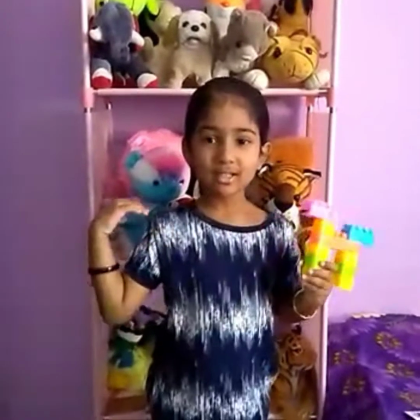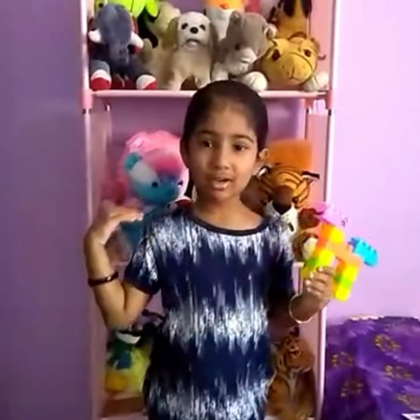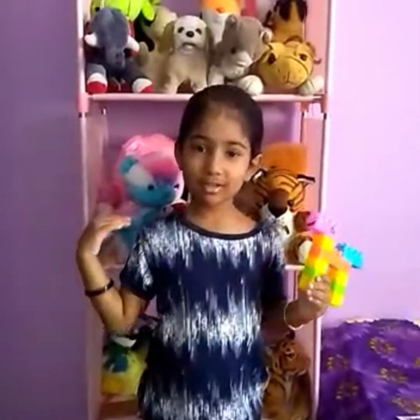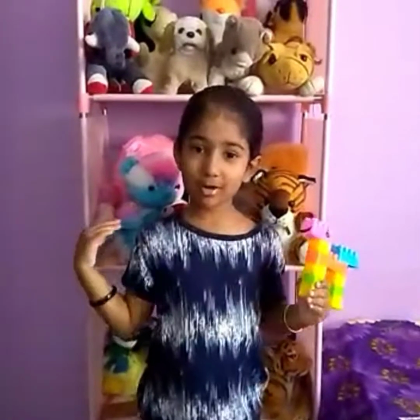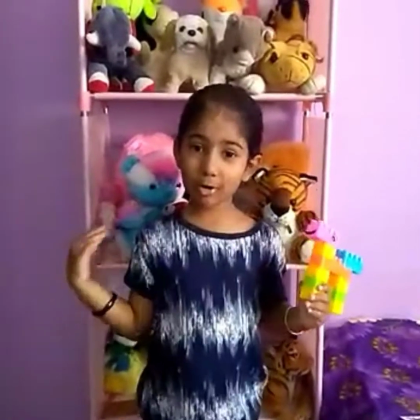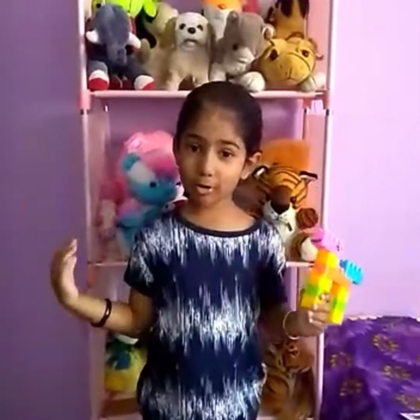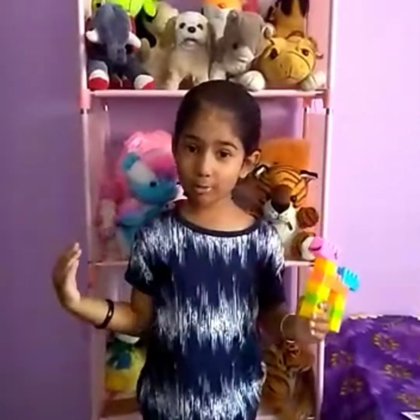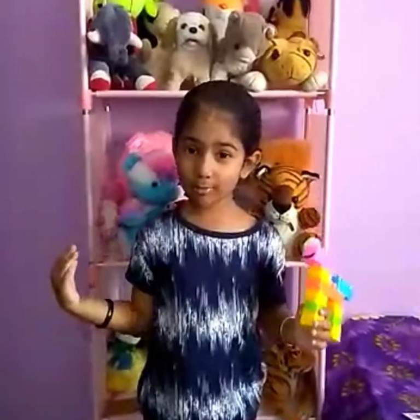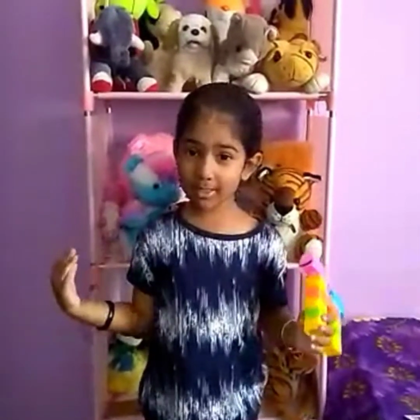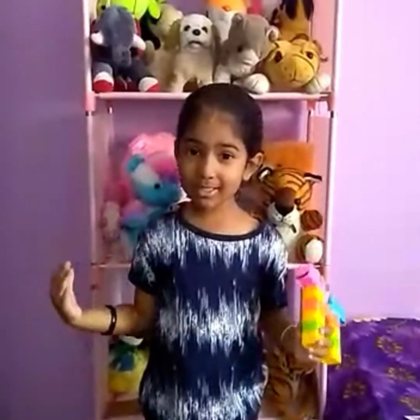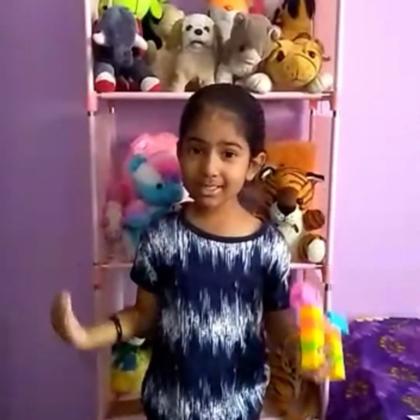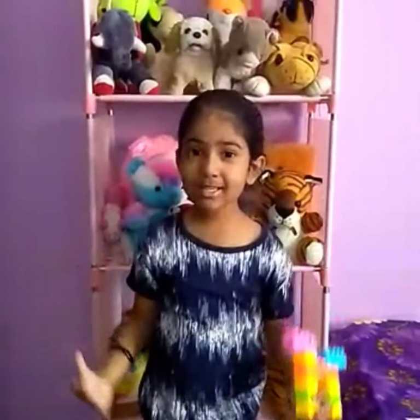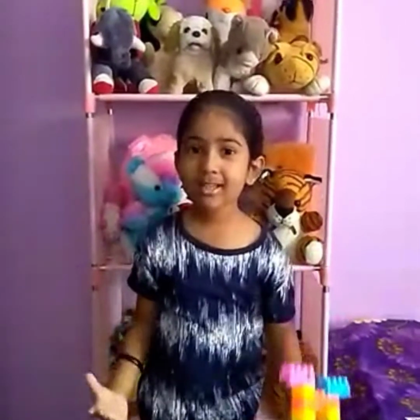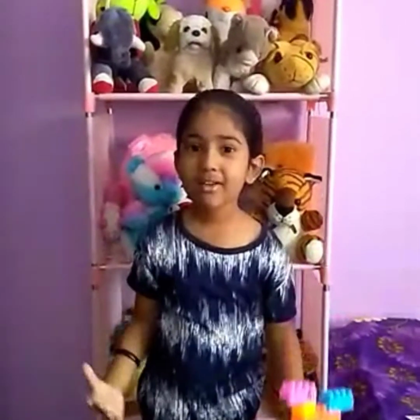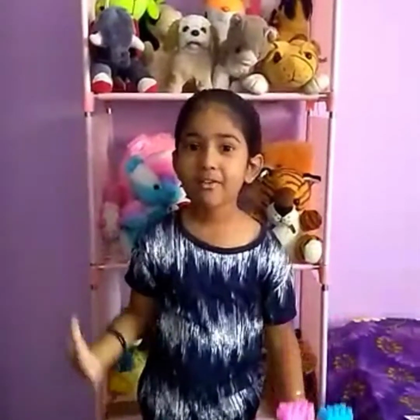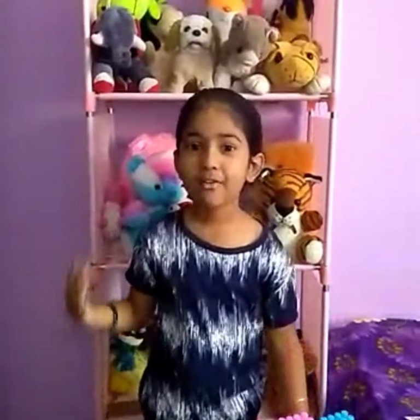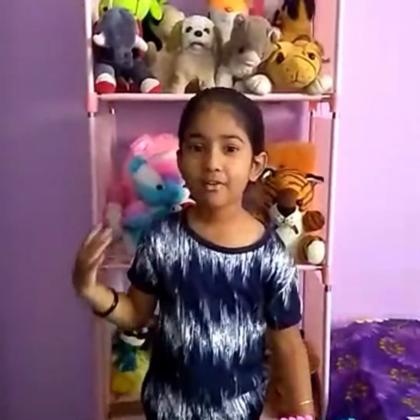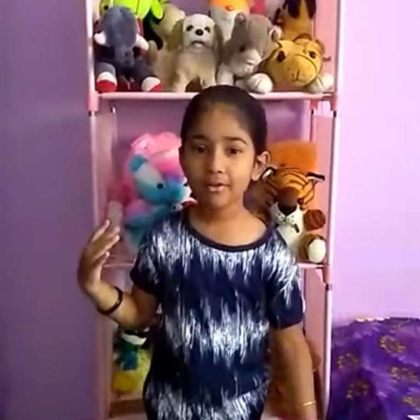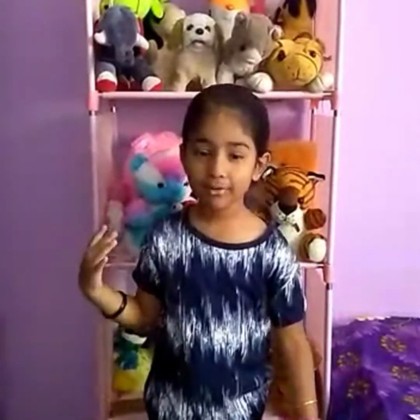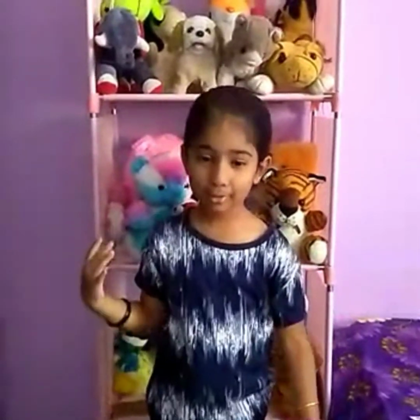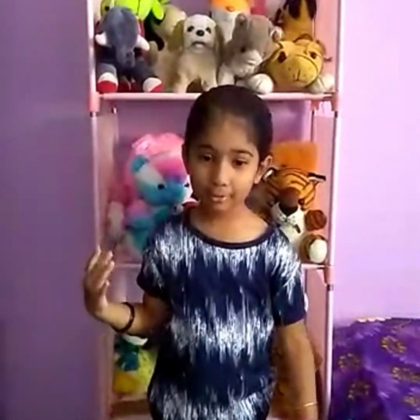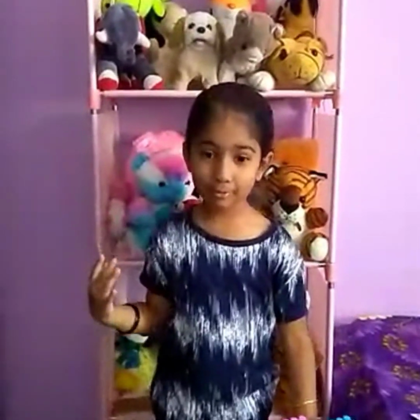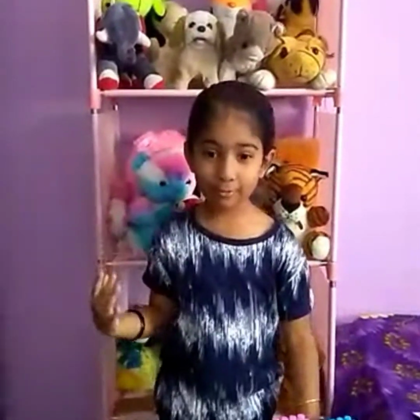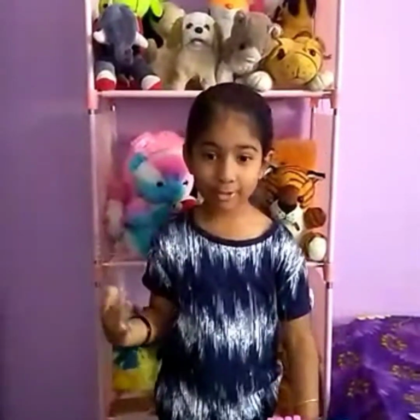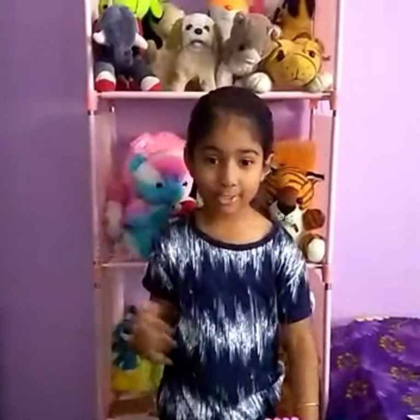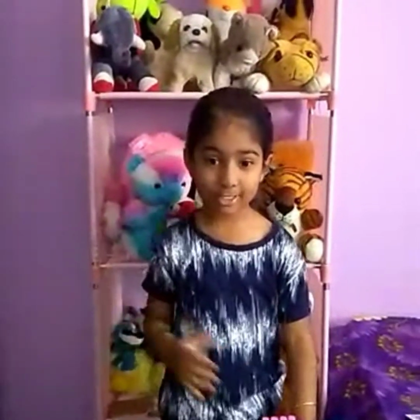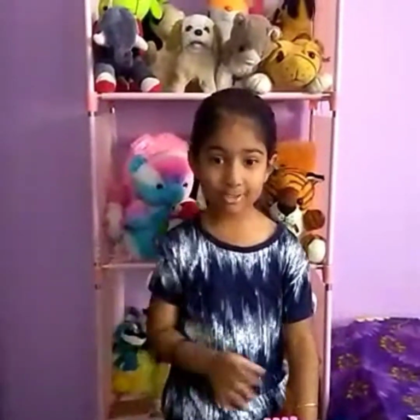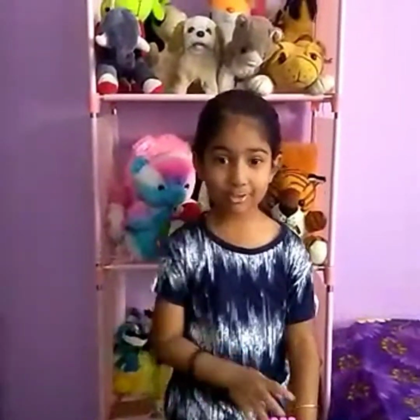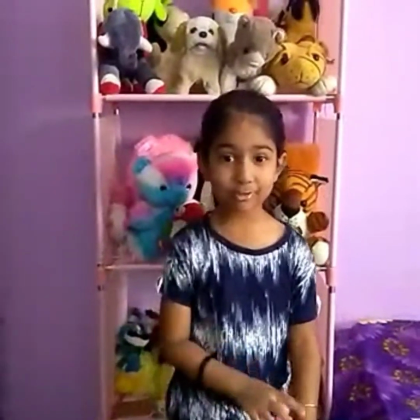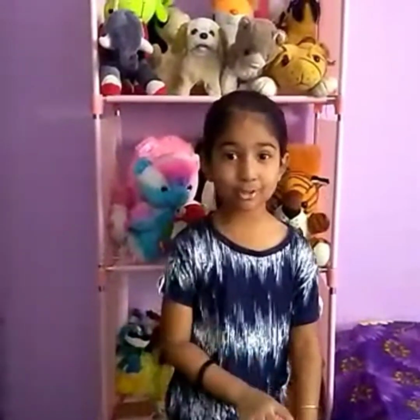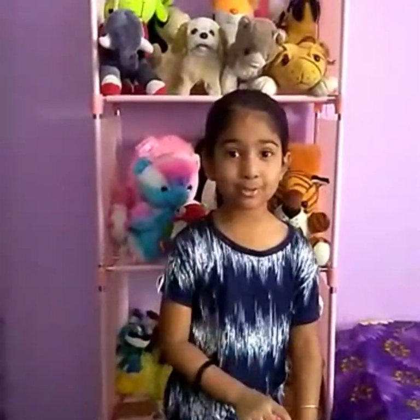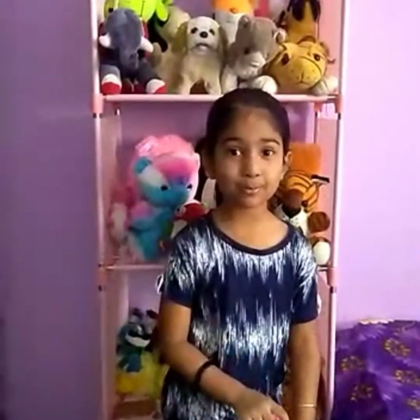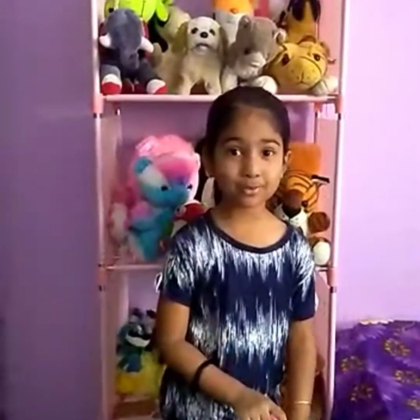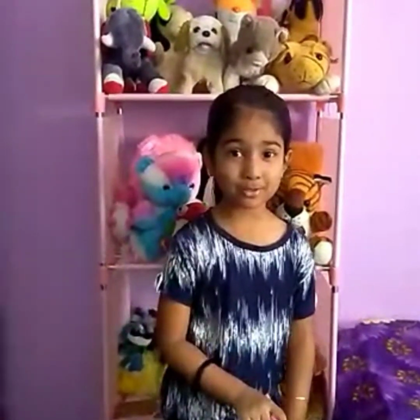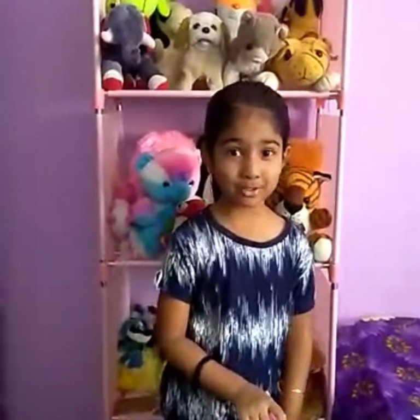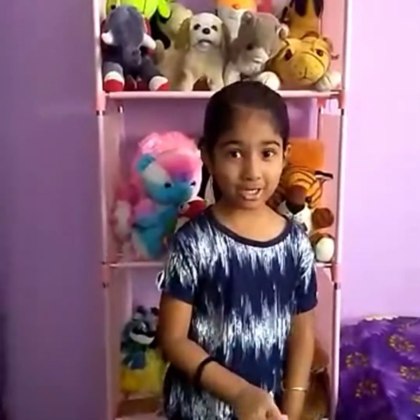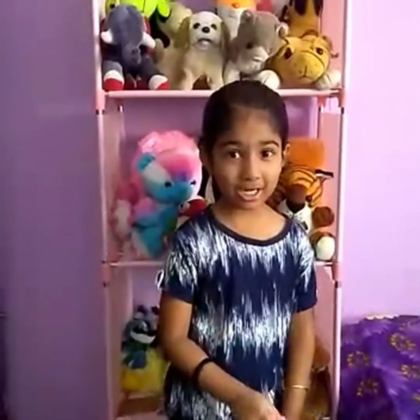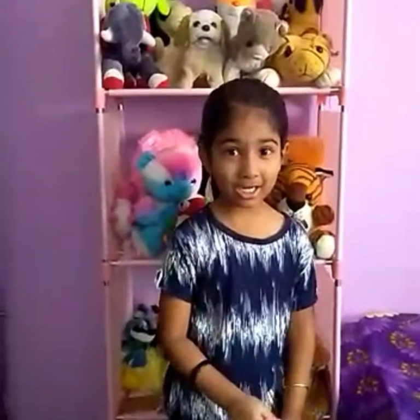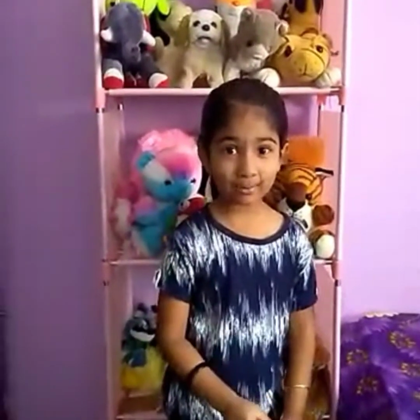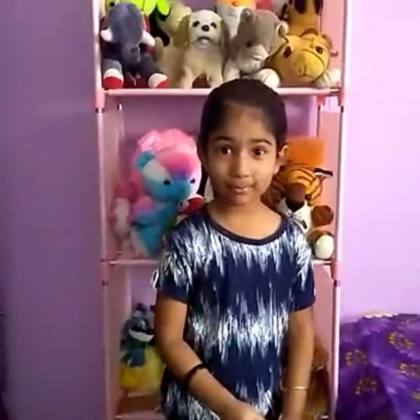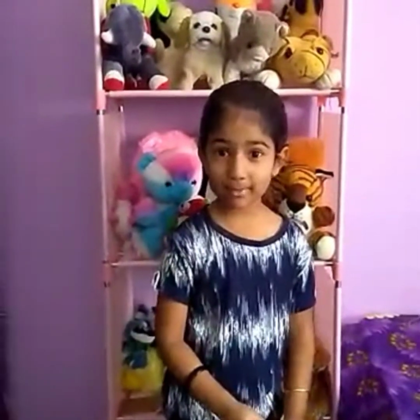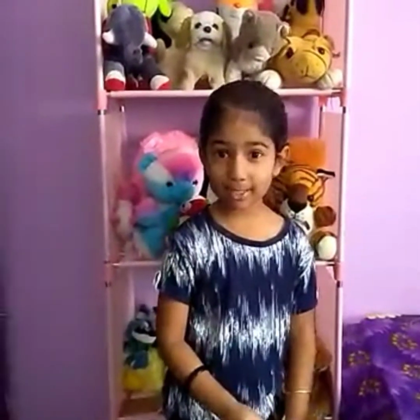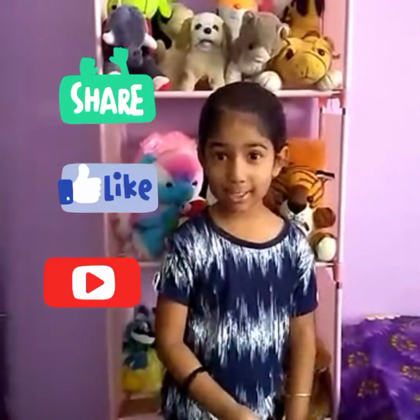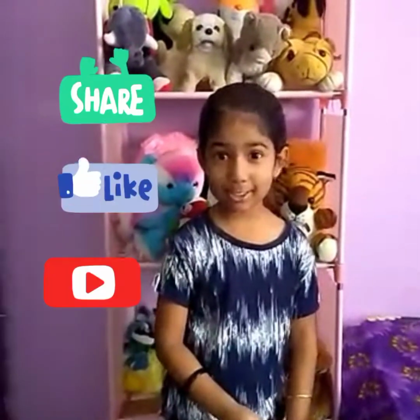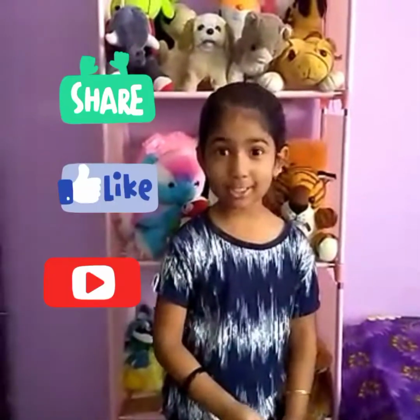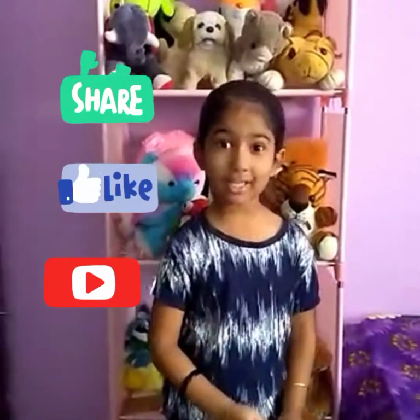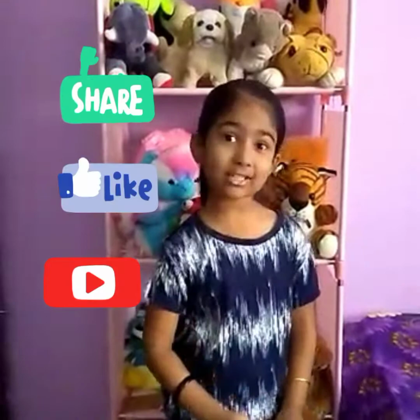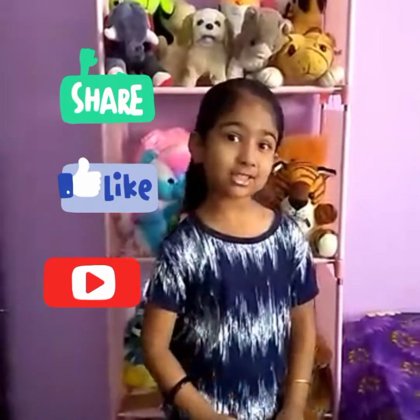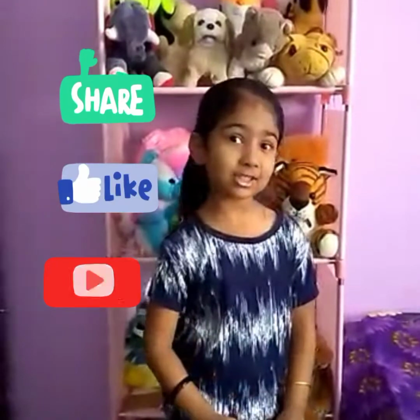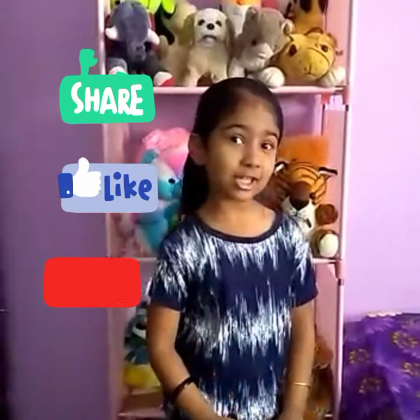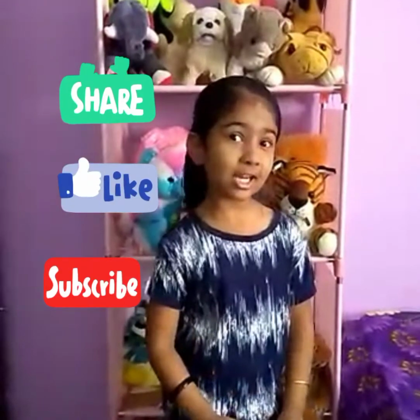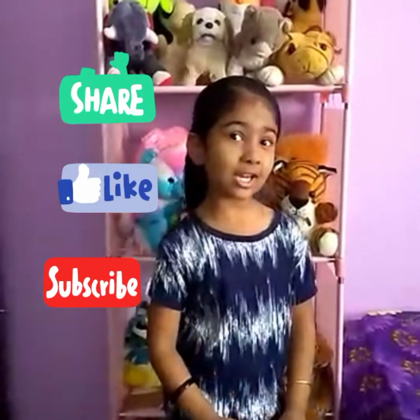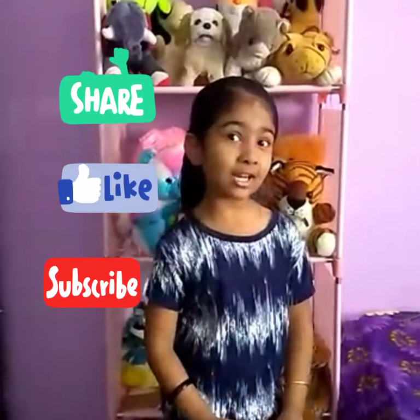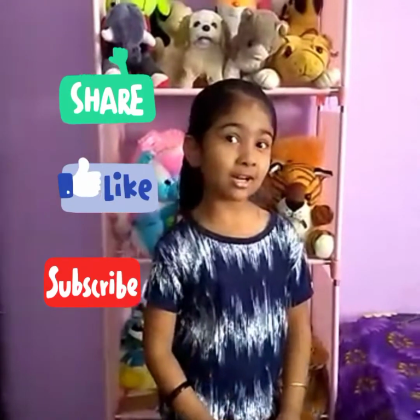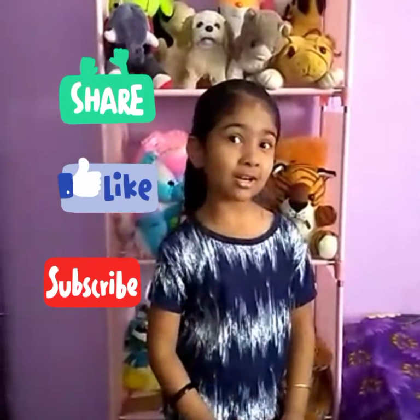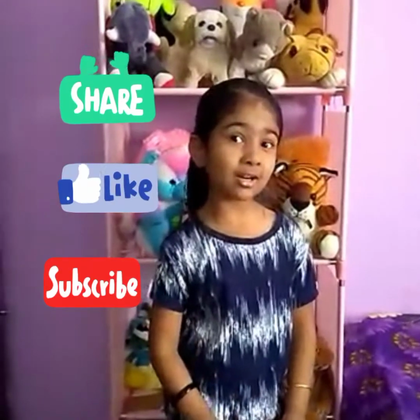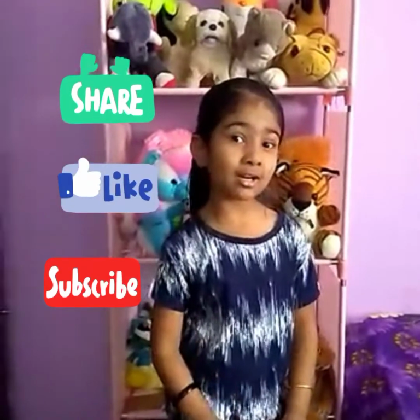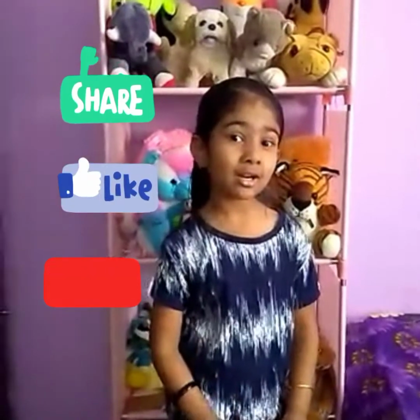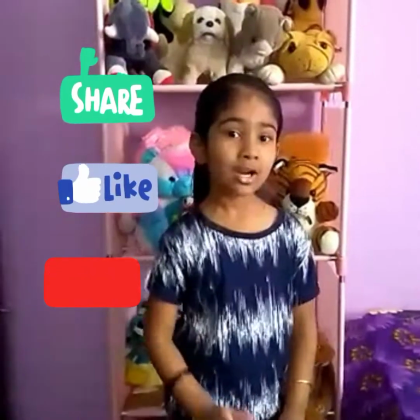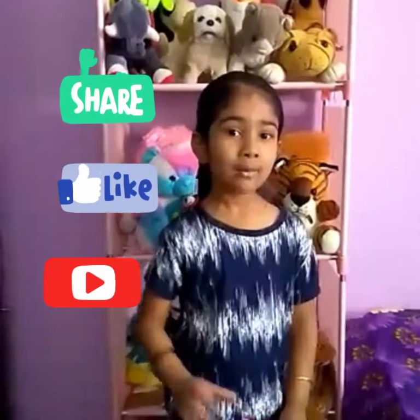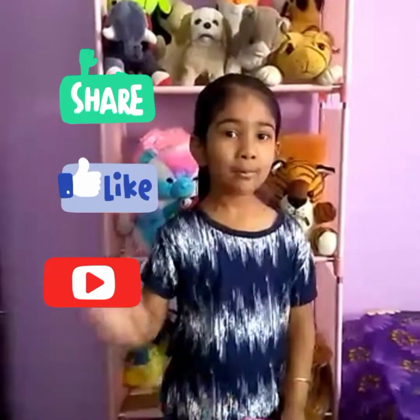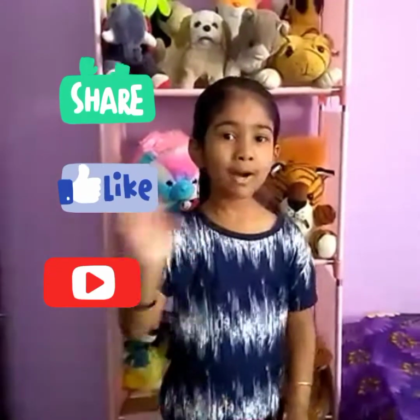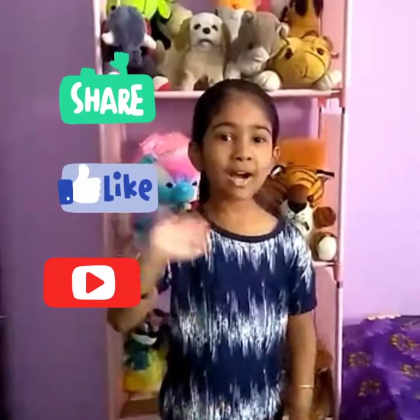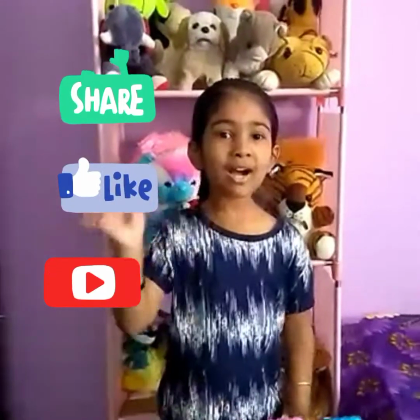Always don't forget to subscribe, like and share. Bye!